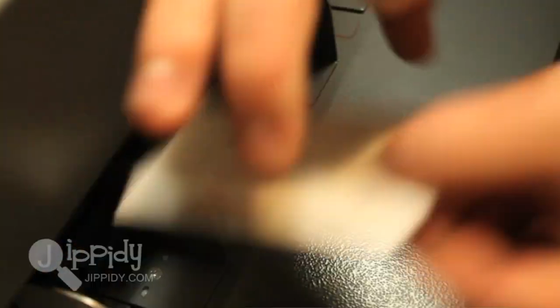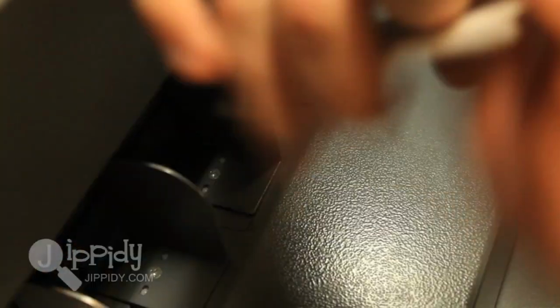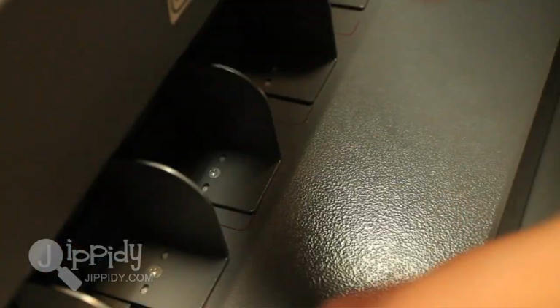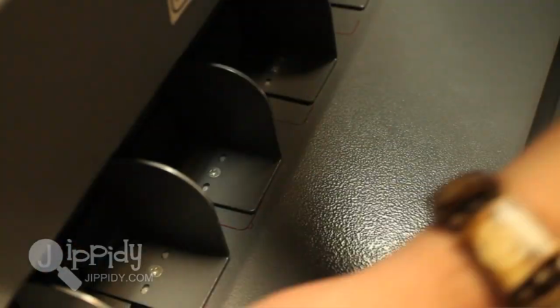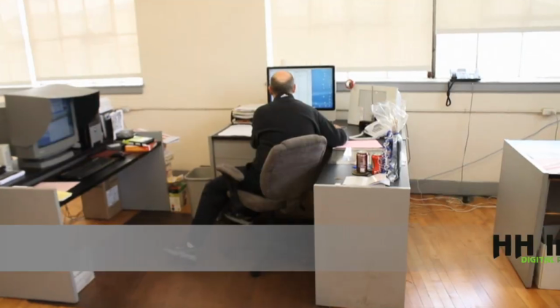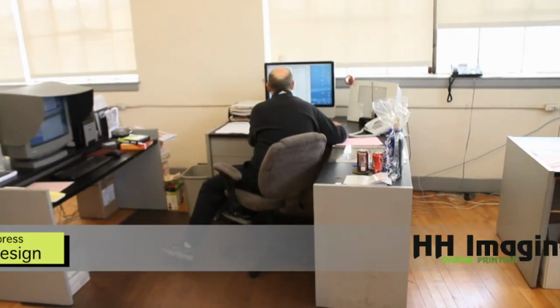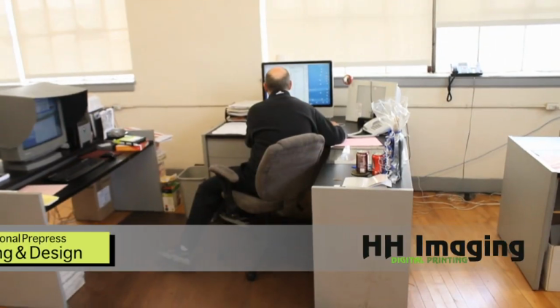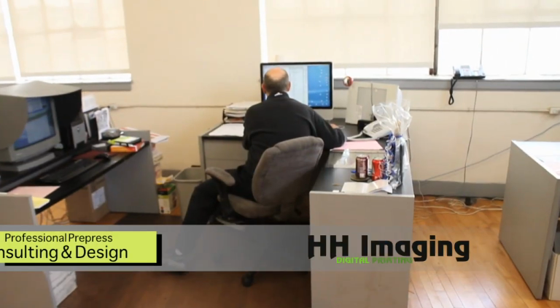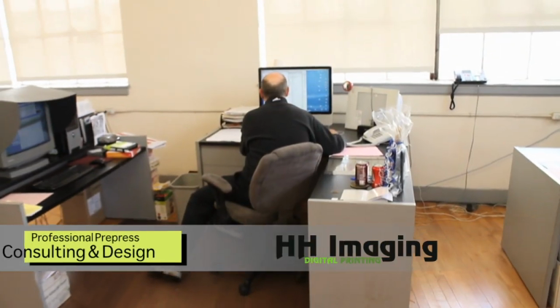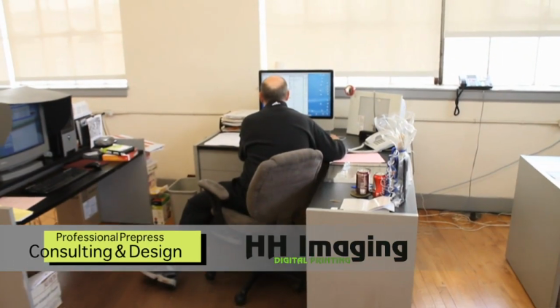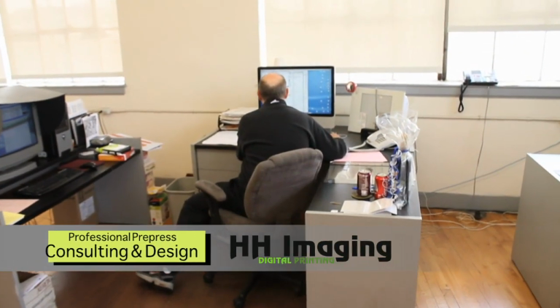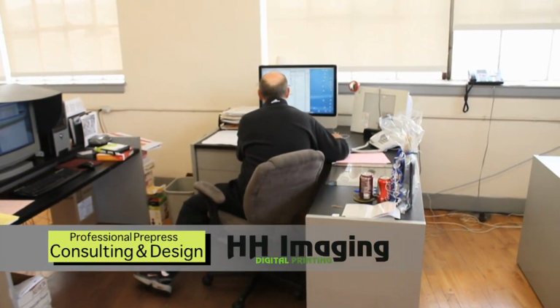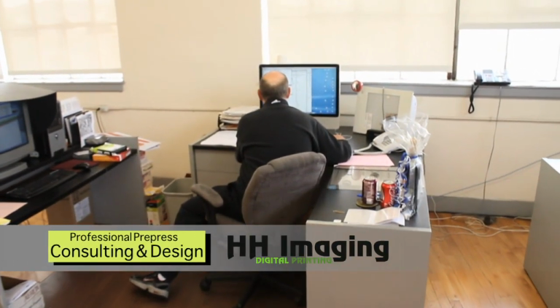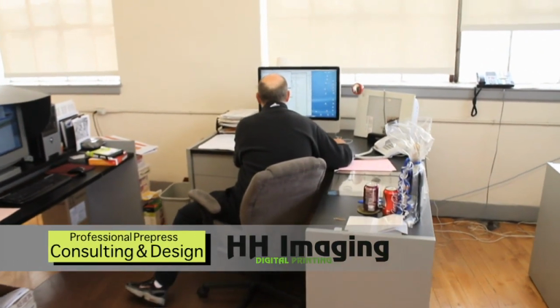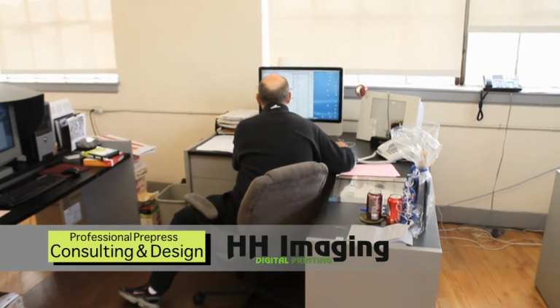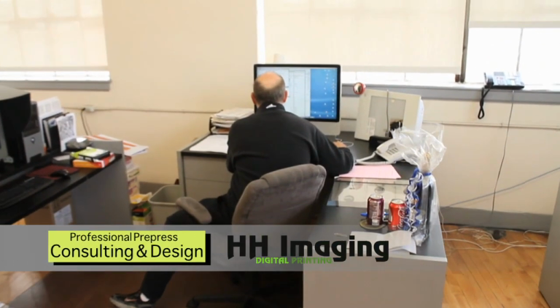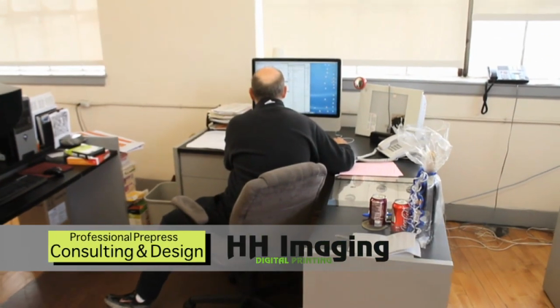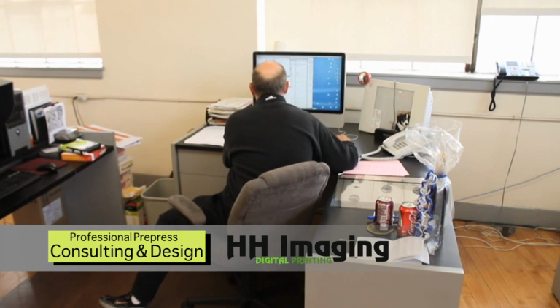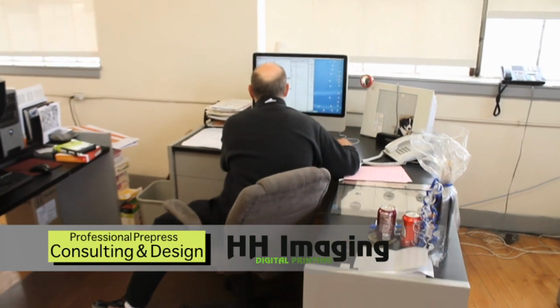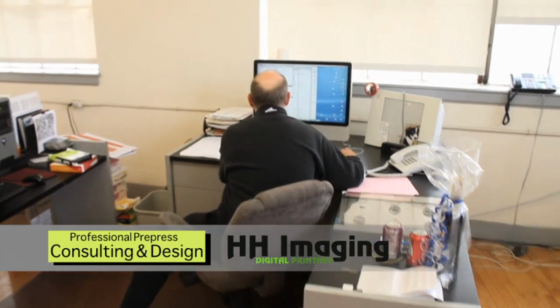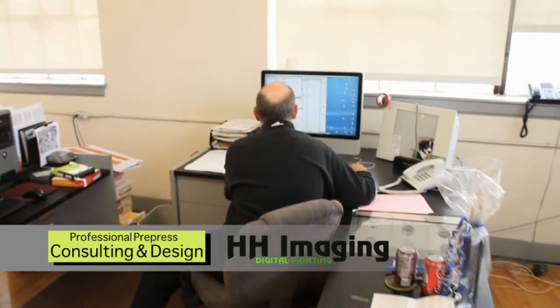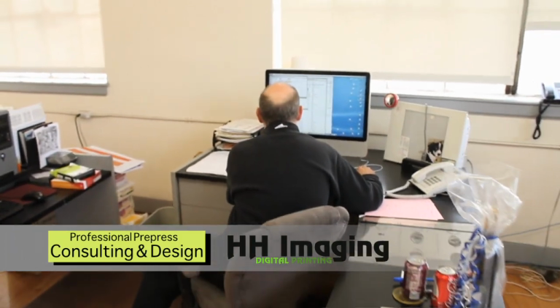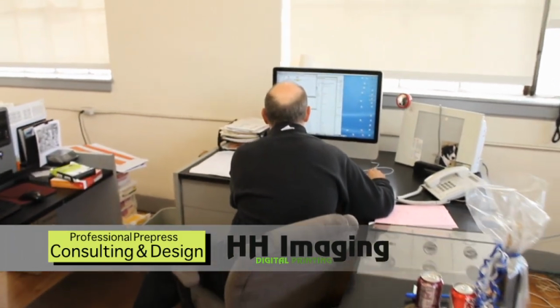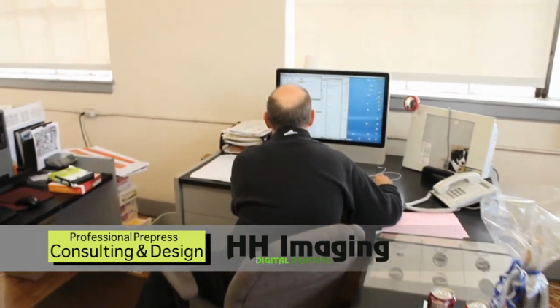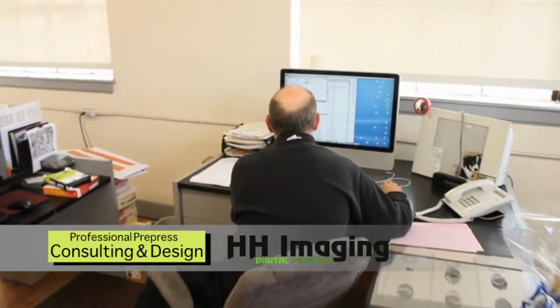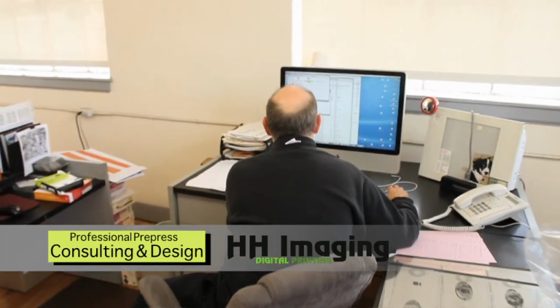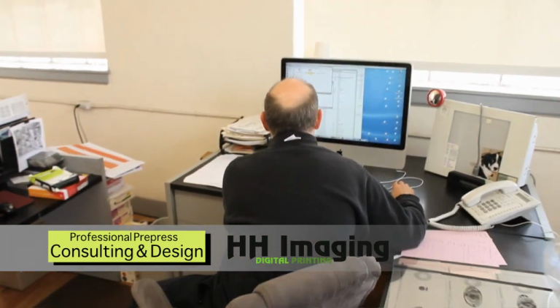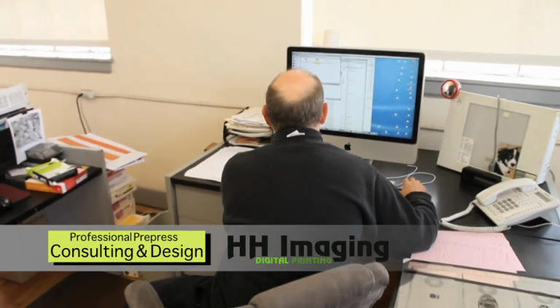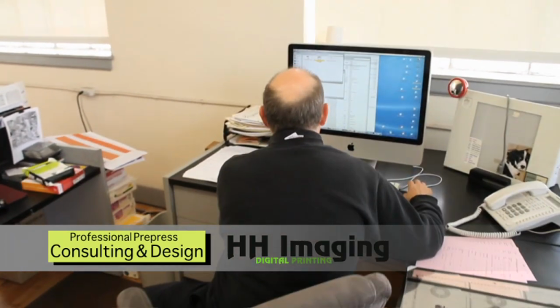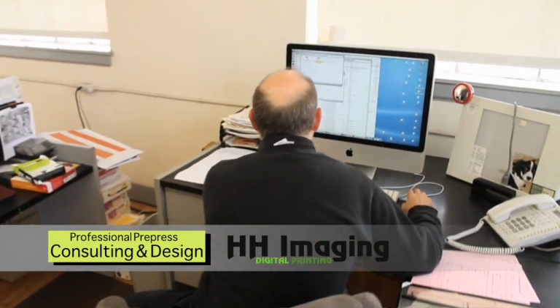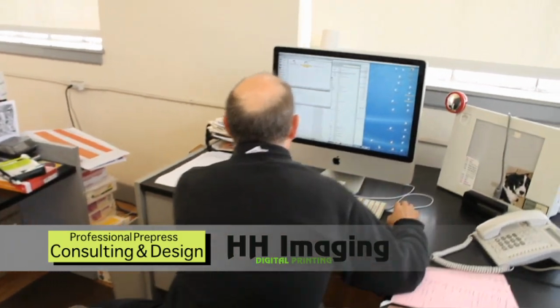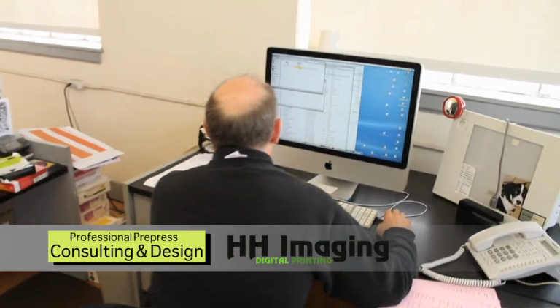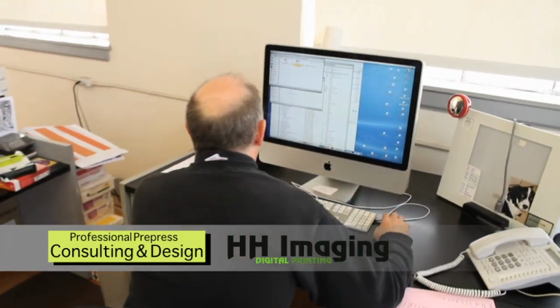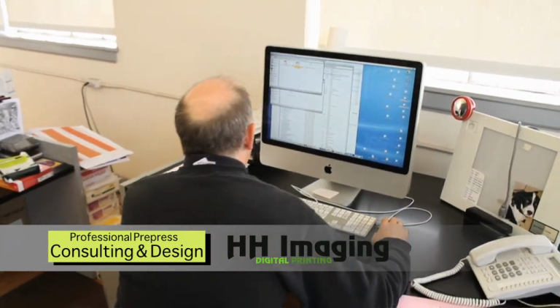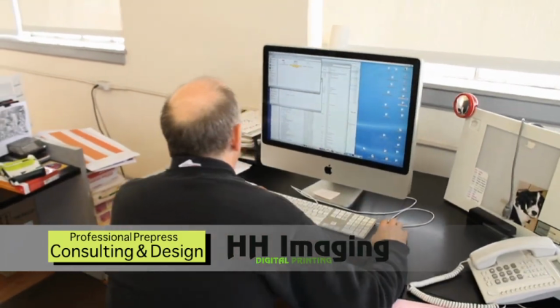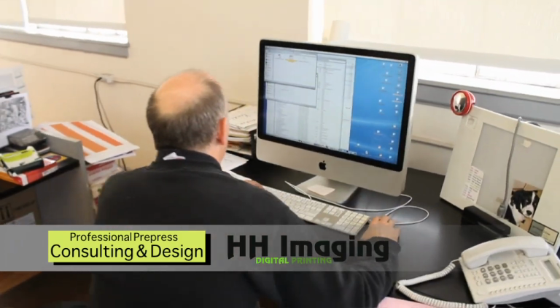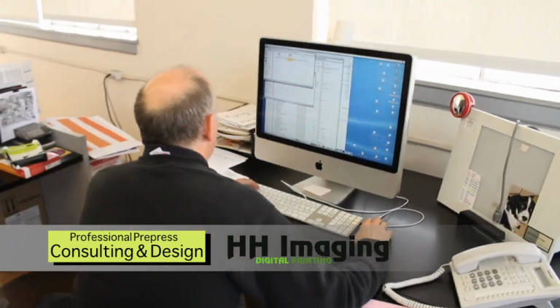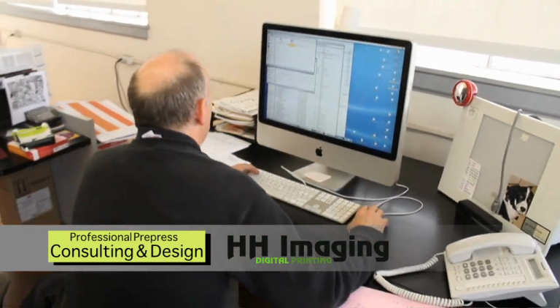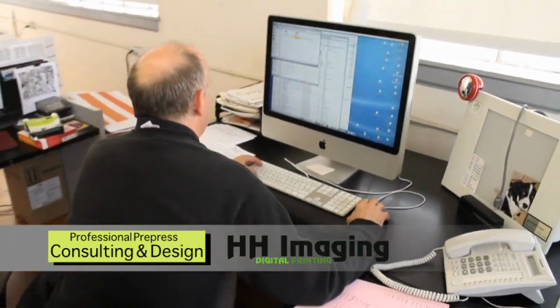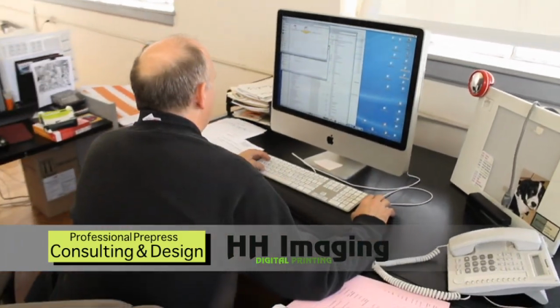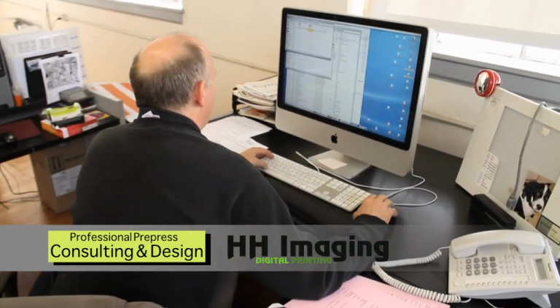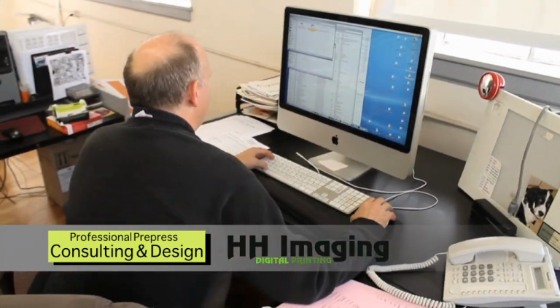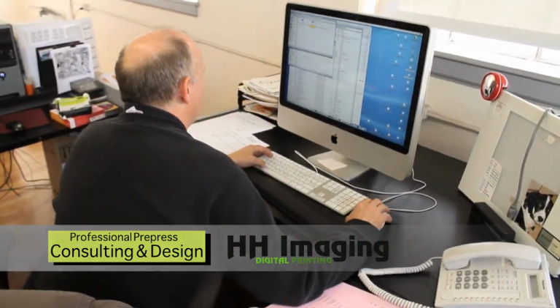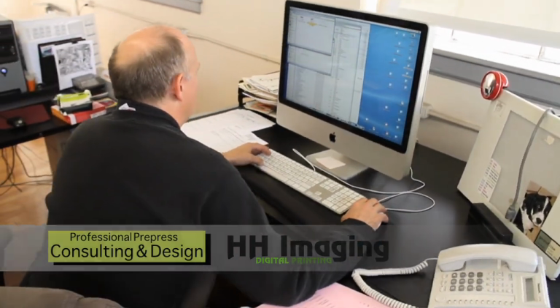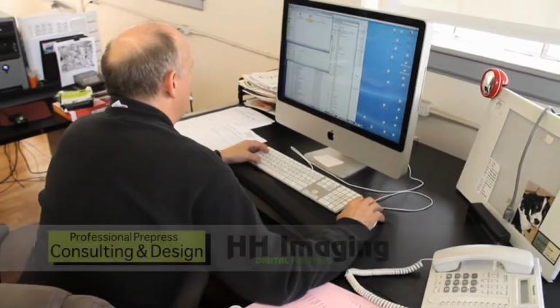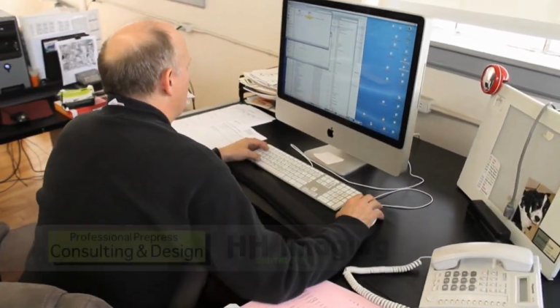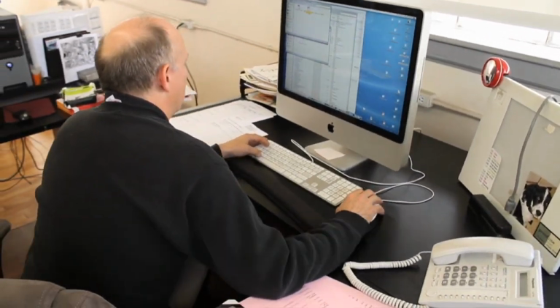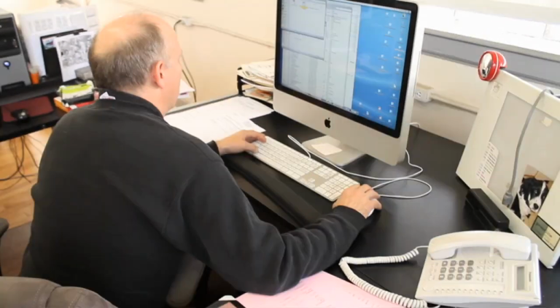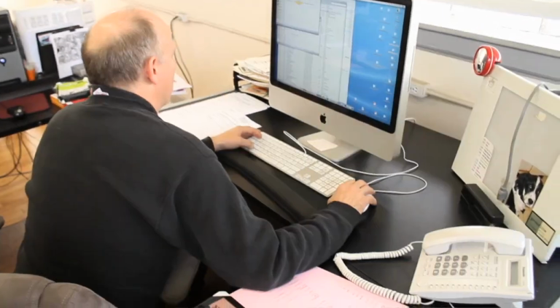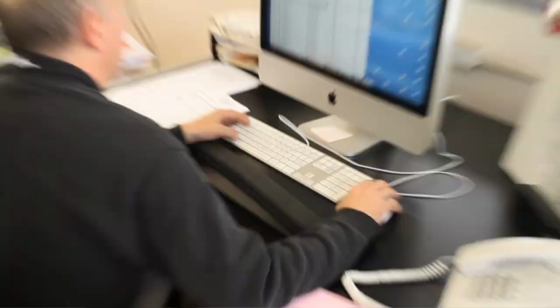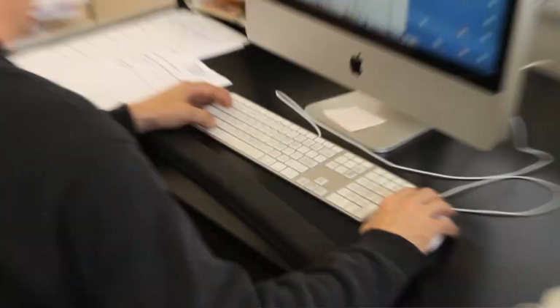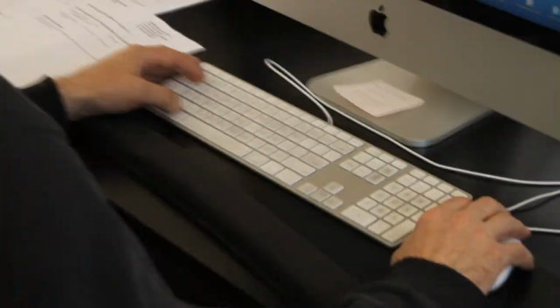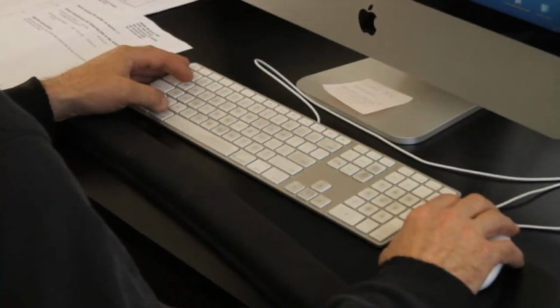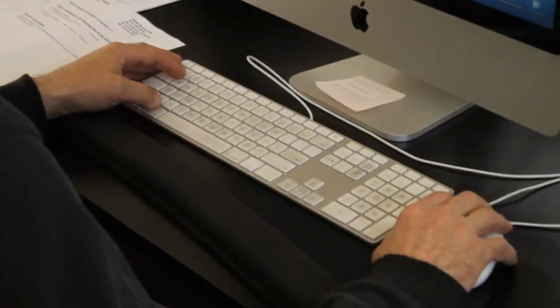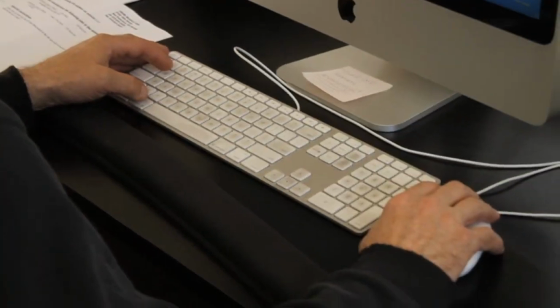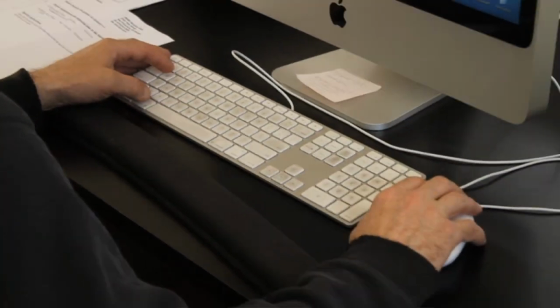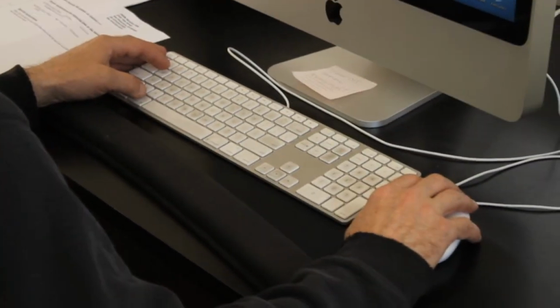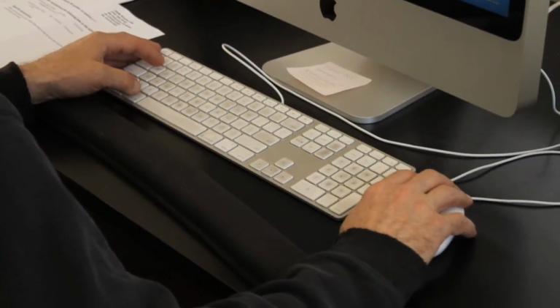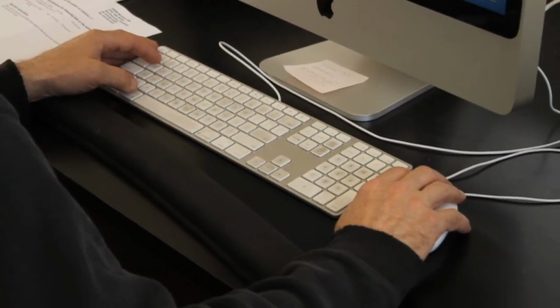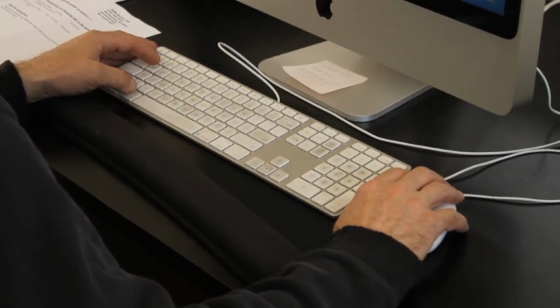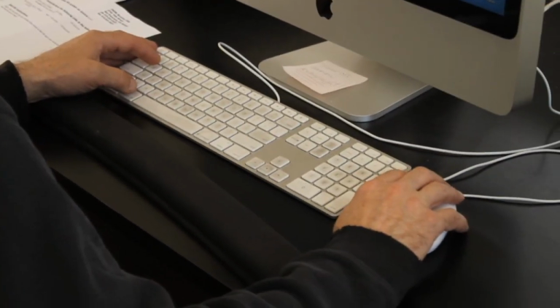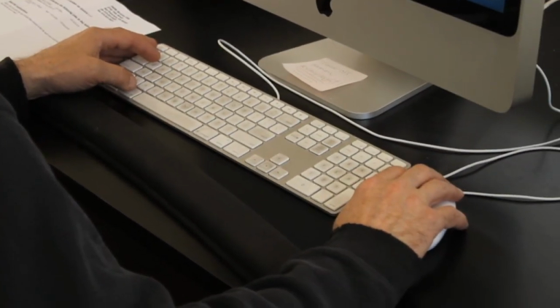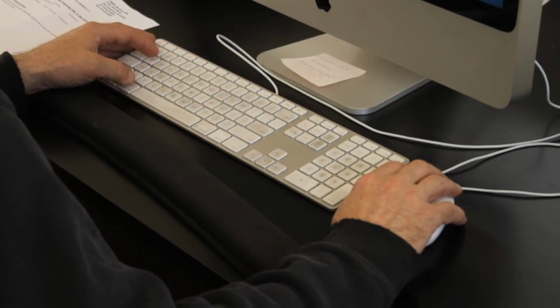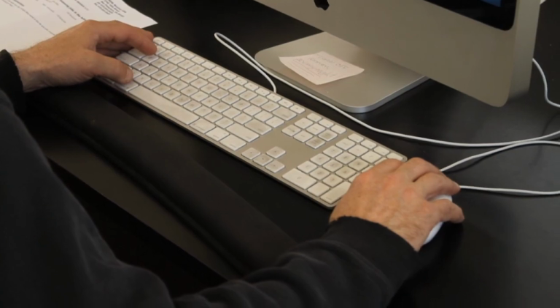This is my pre-press department. These guys do all the file editing — they change files, they design files.